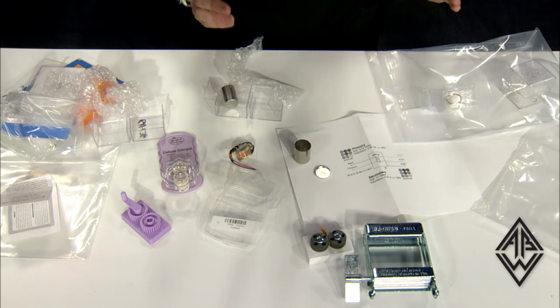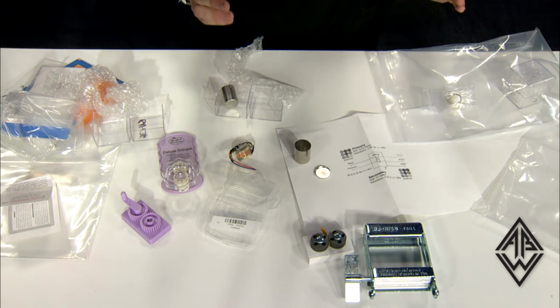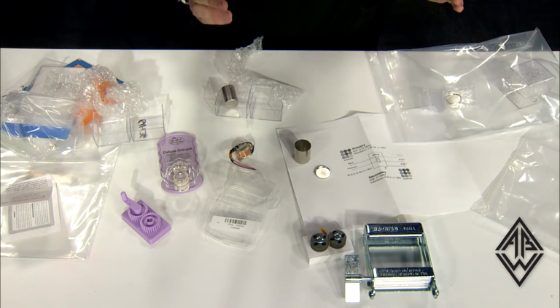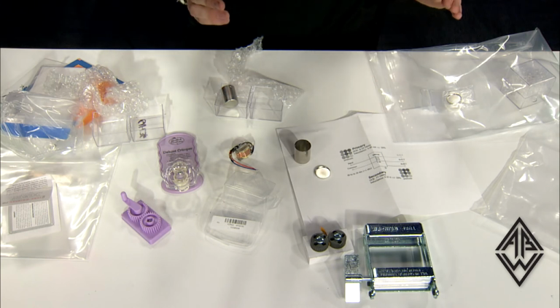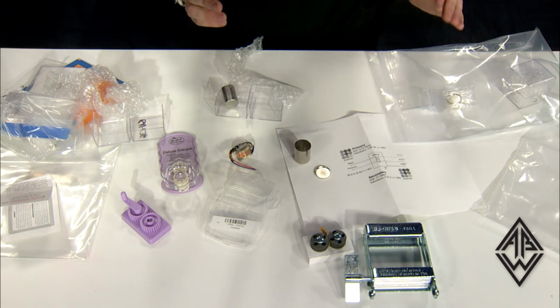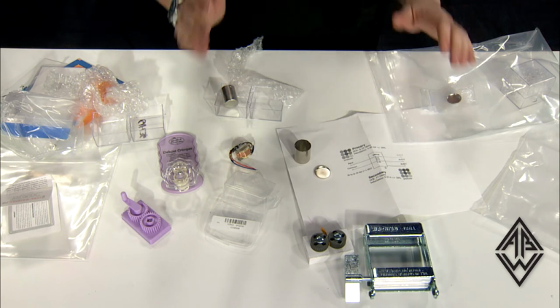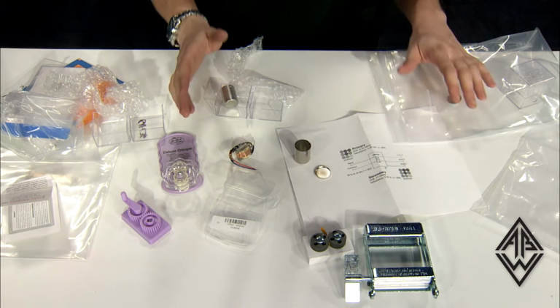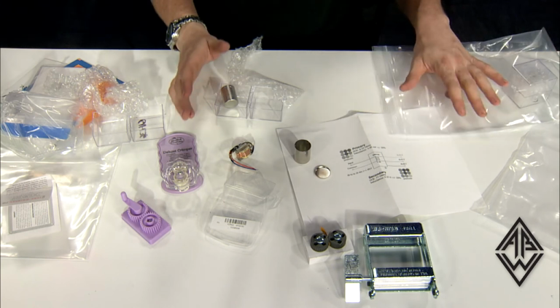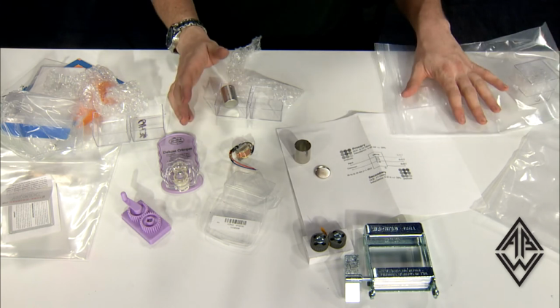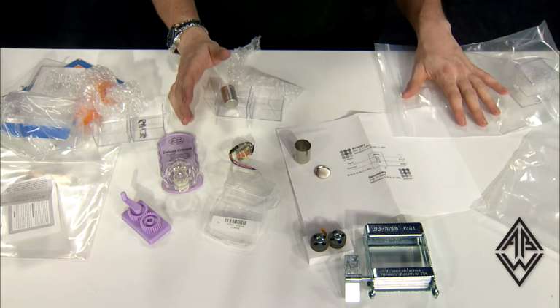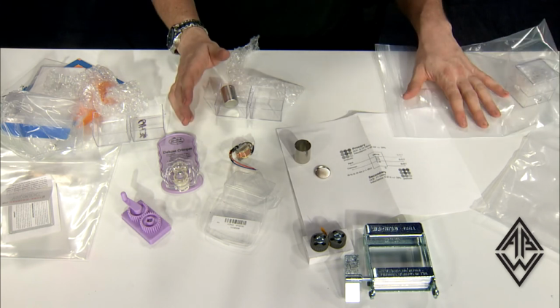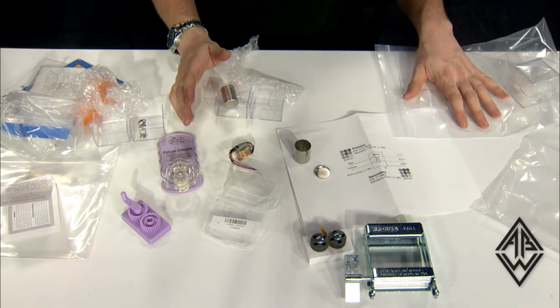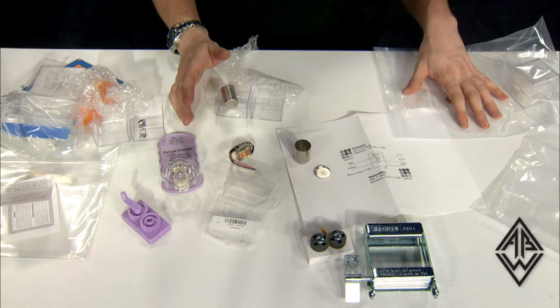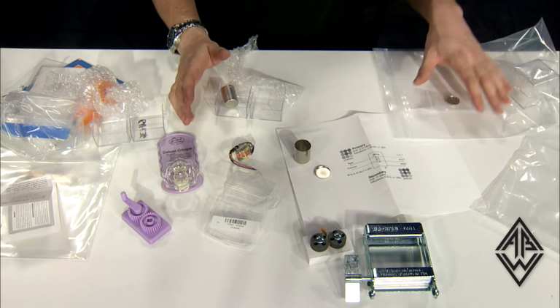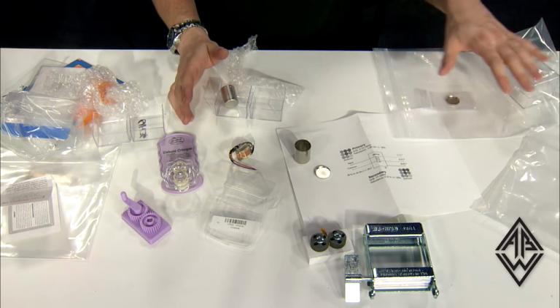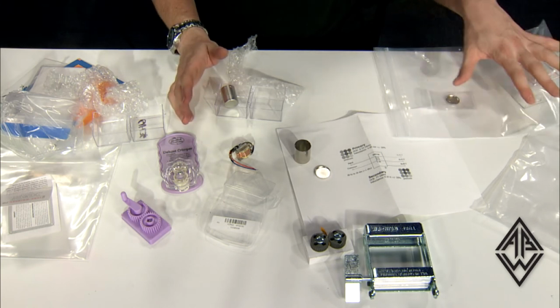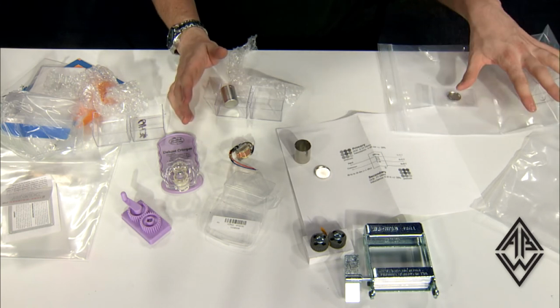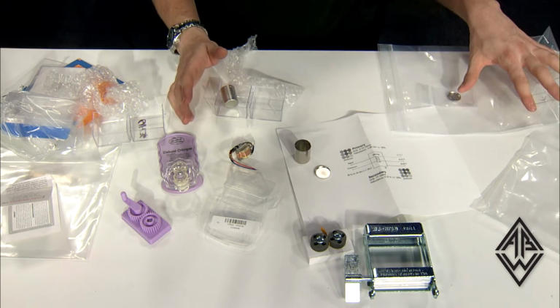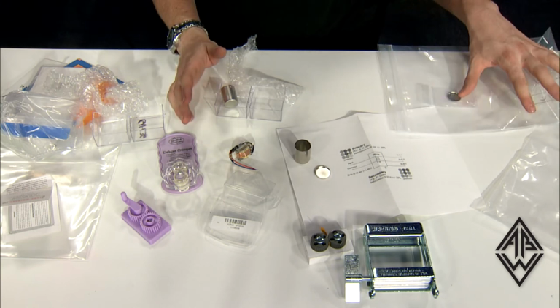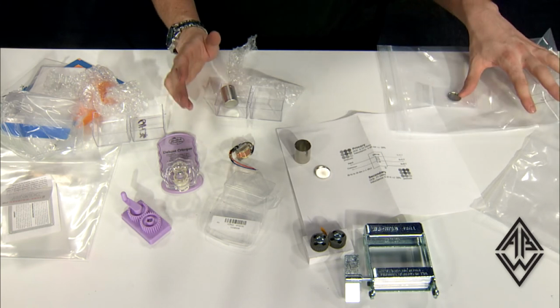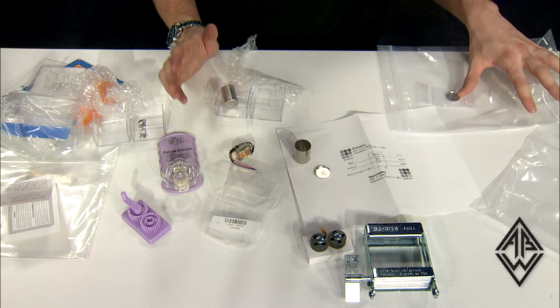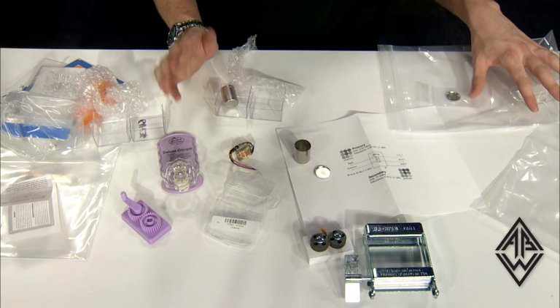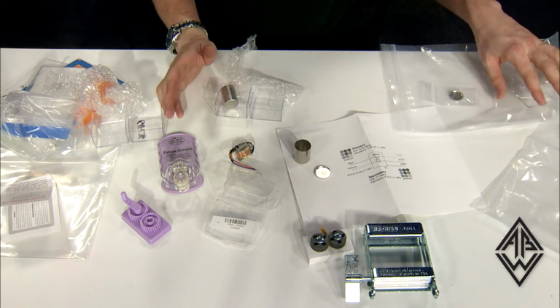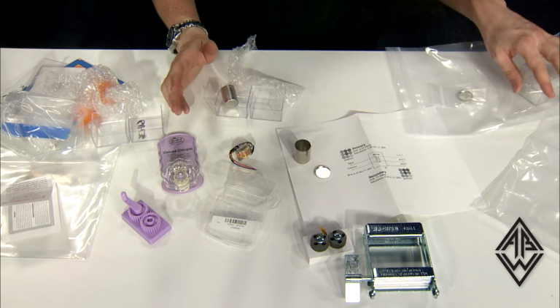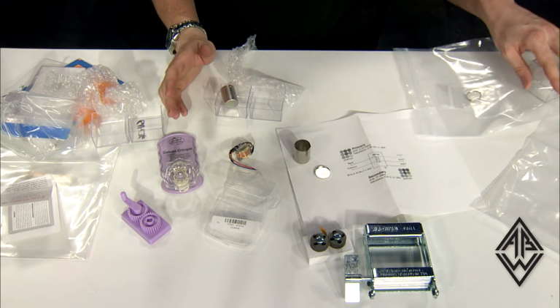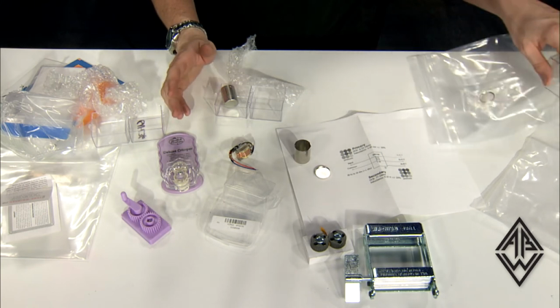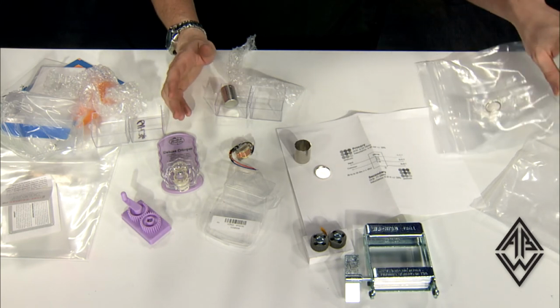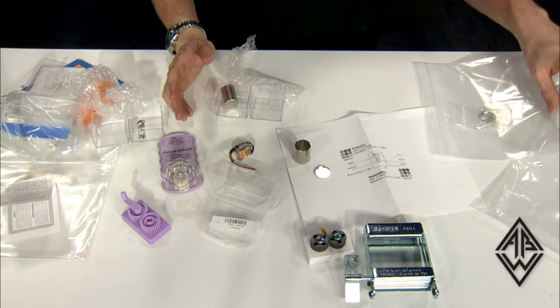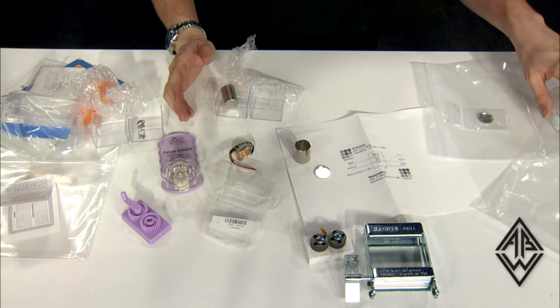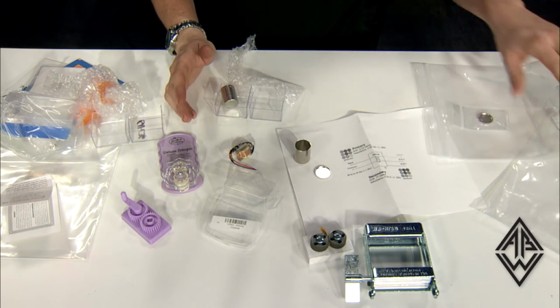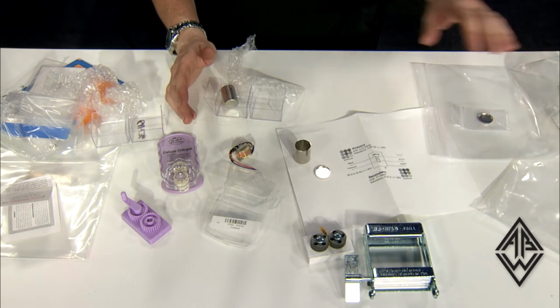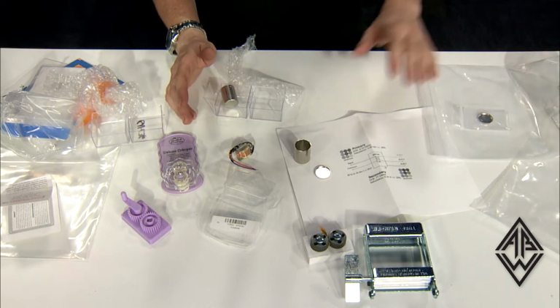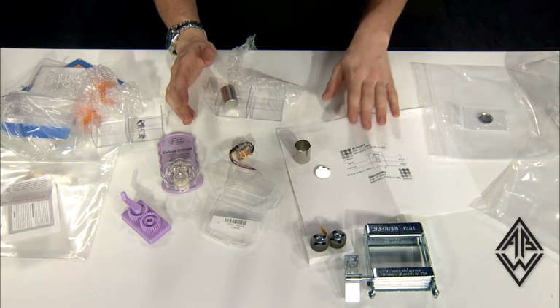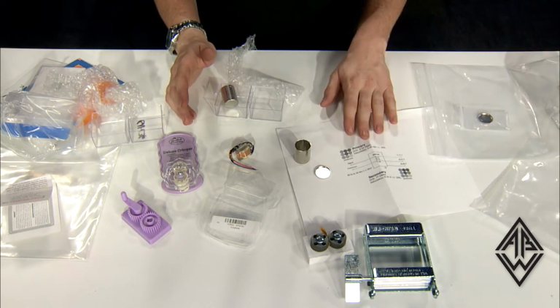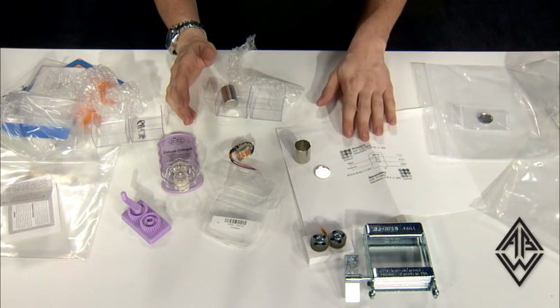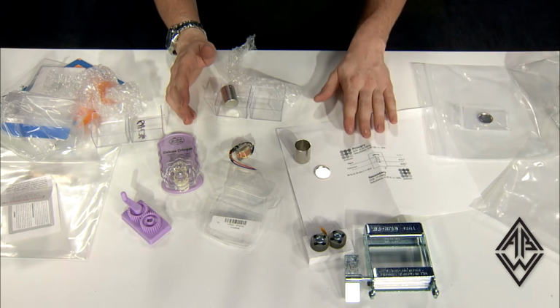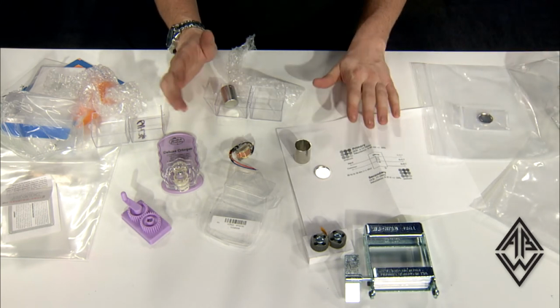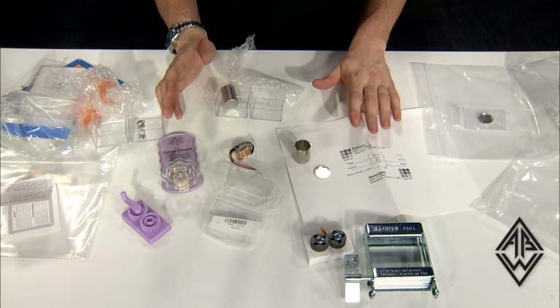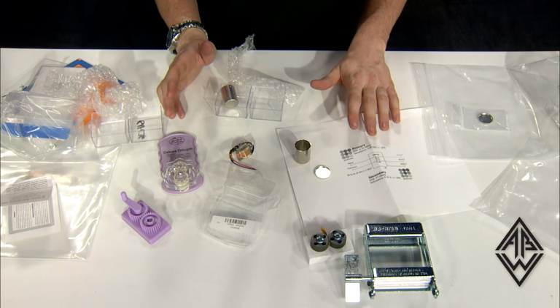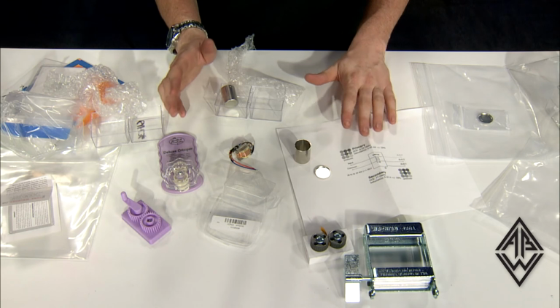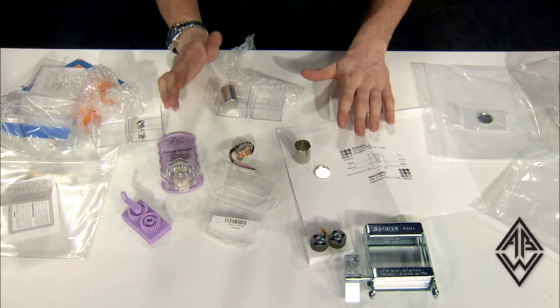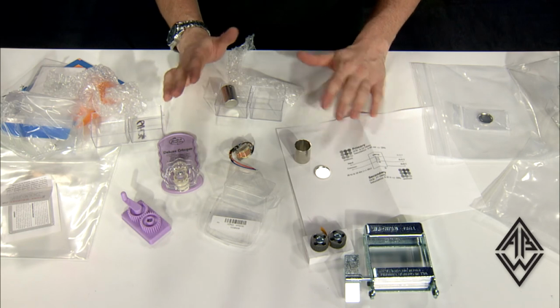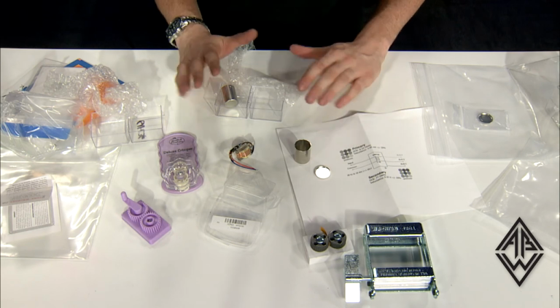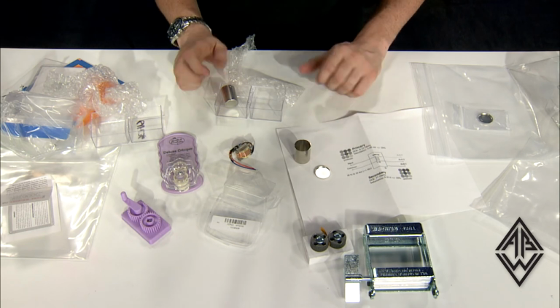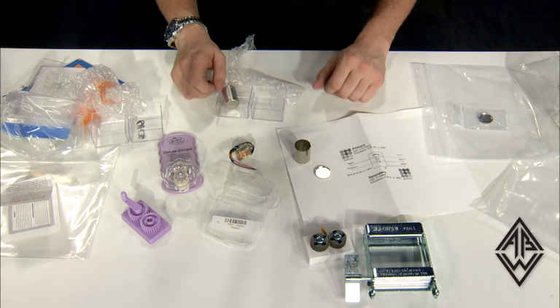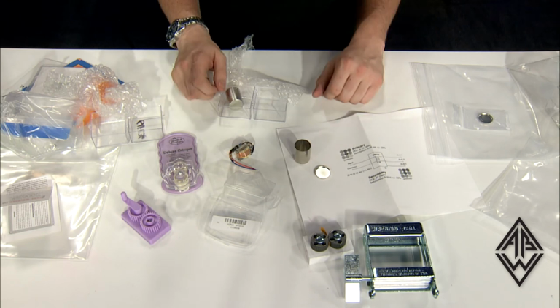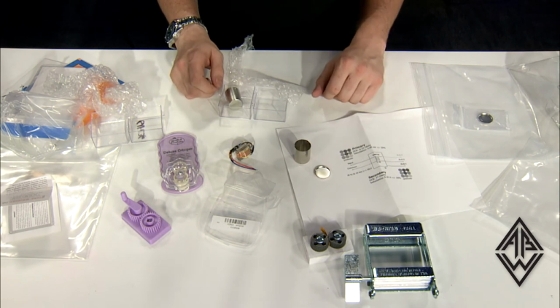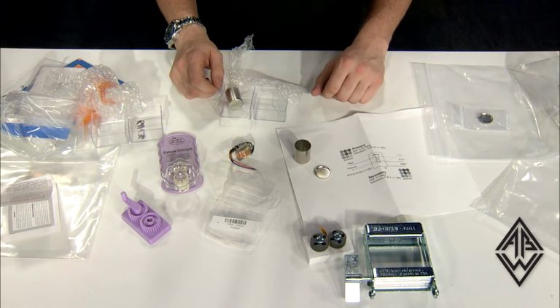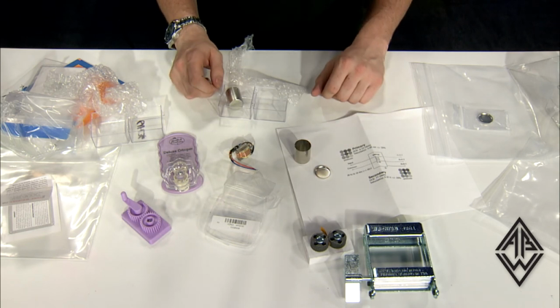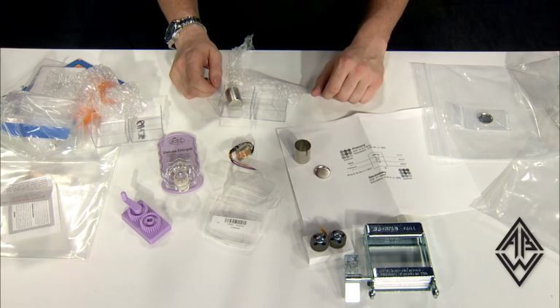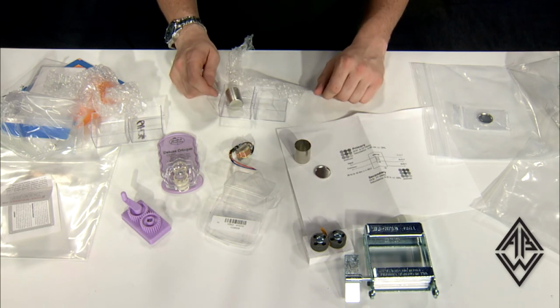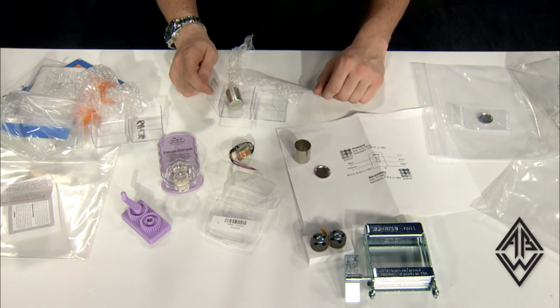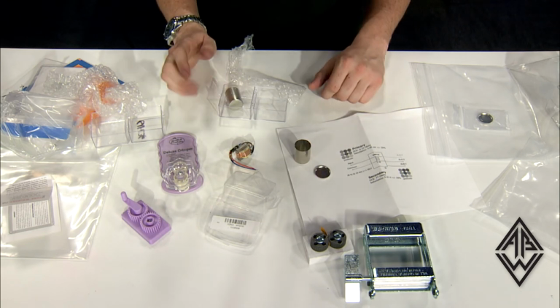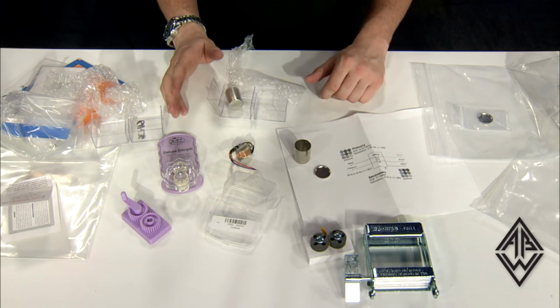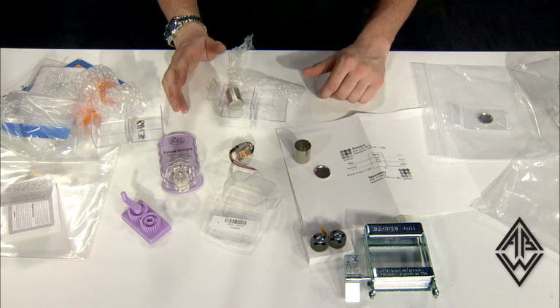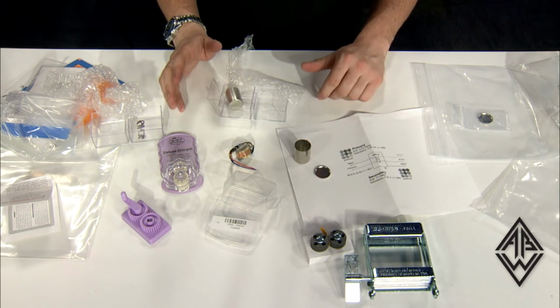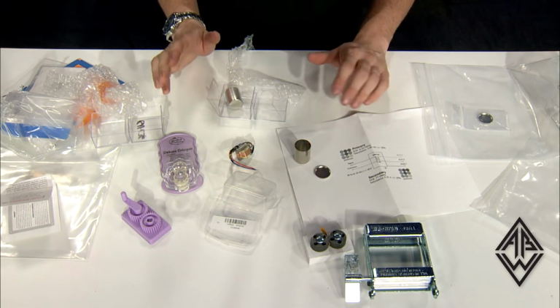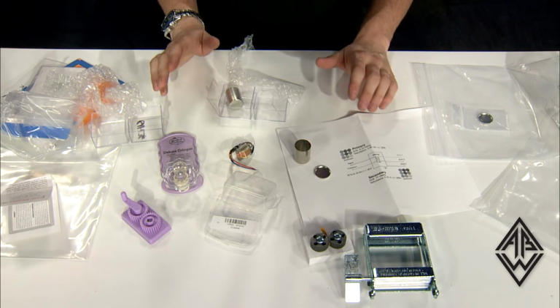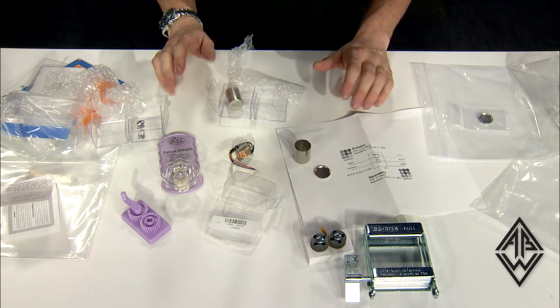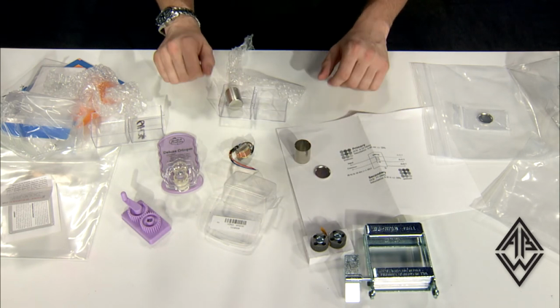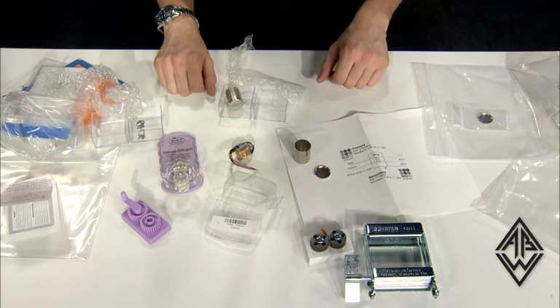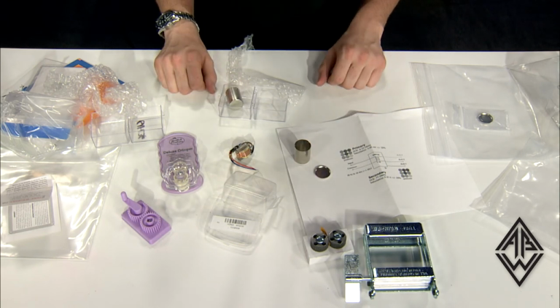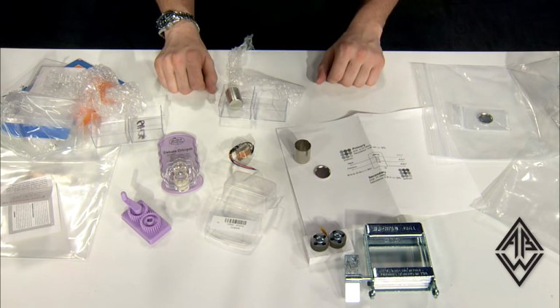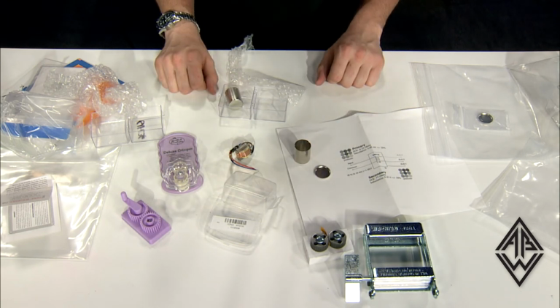You can go online to Geist Note and check out these and many other products that they have available to assist you in your DIY builds.